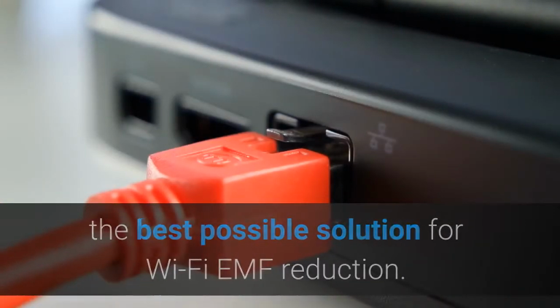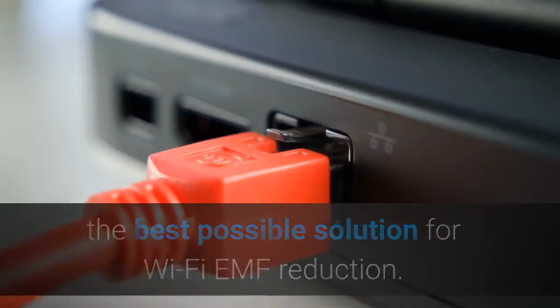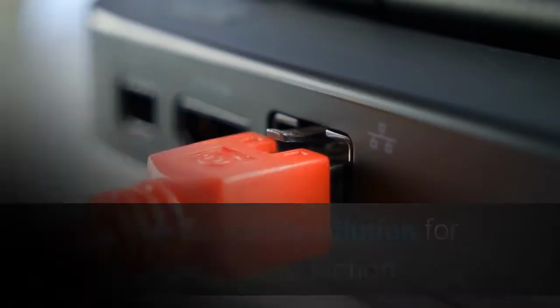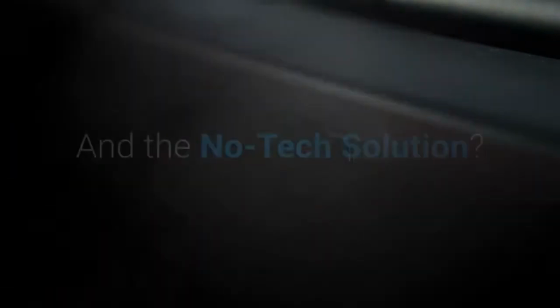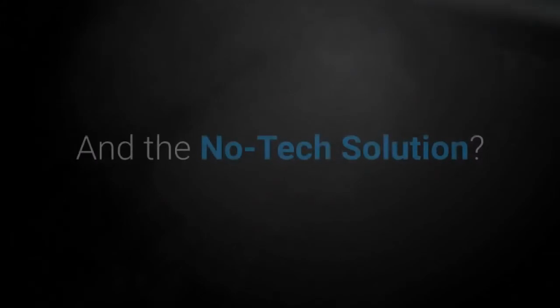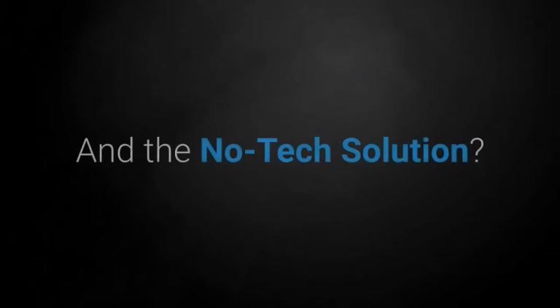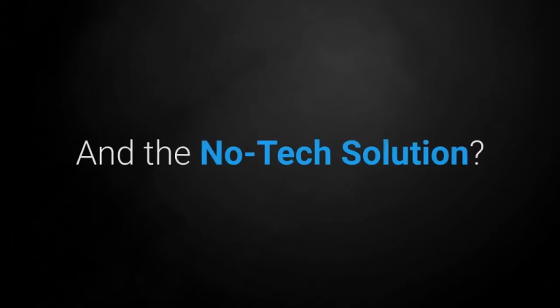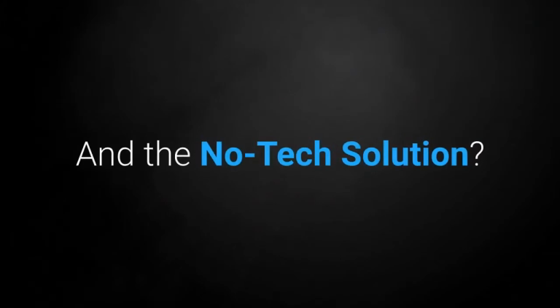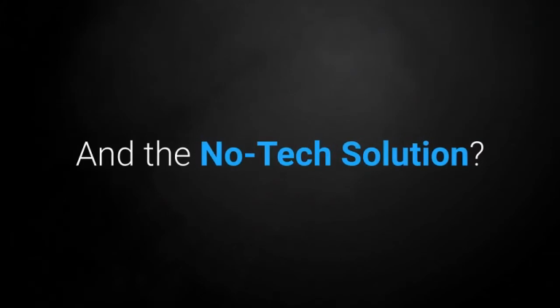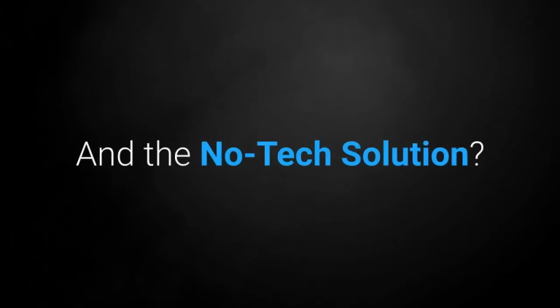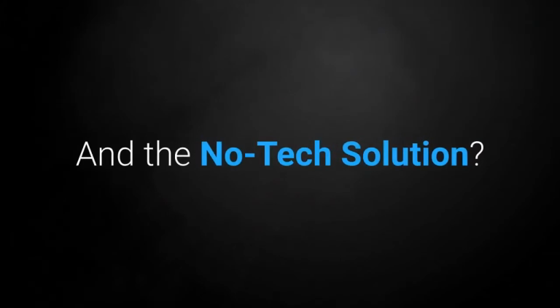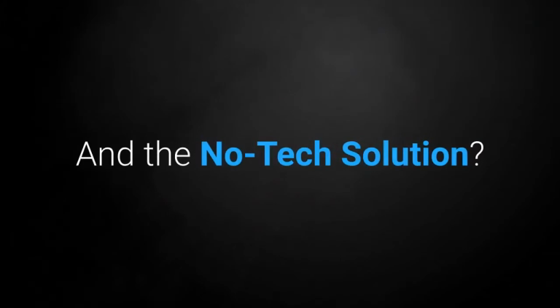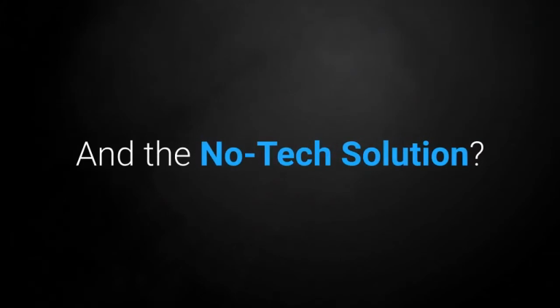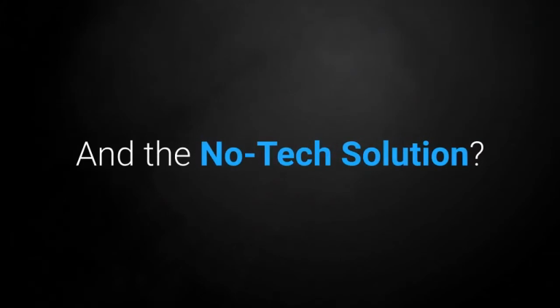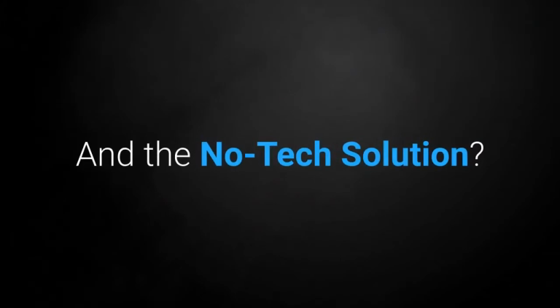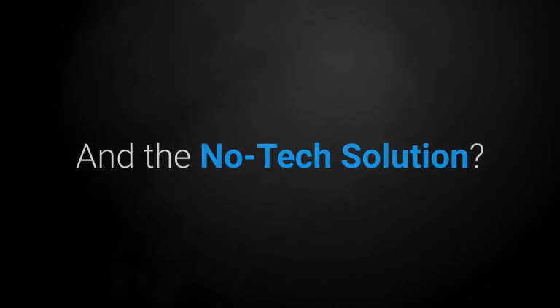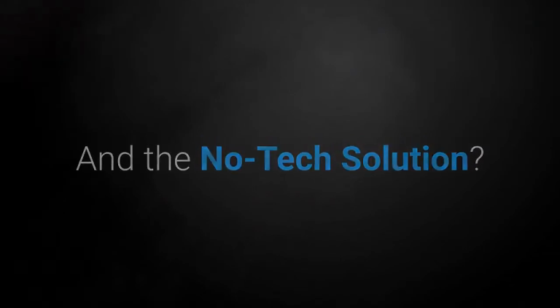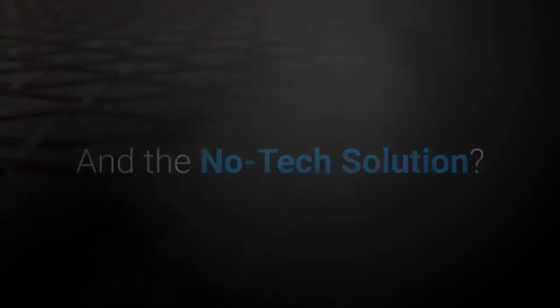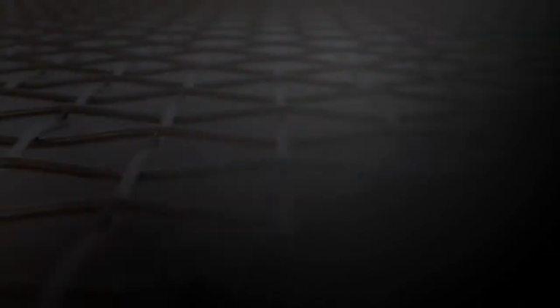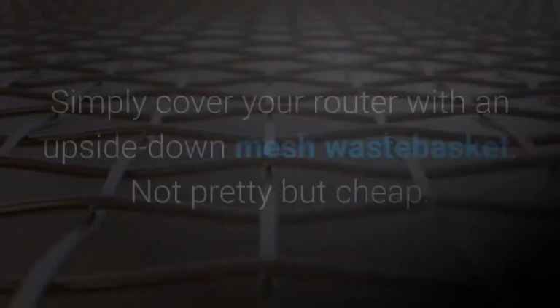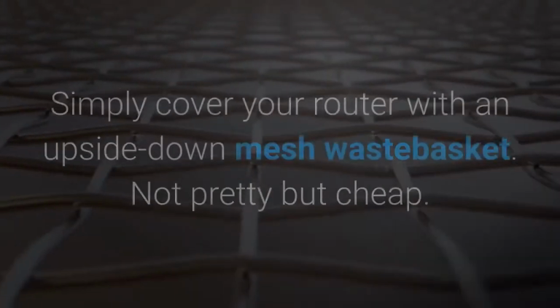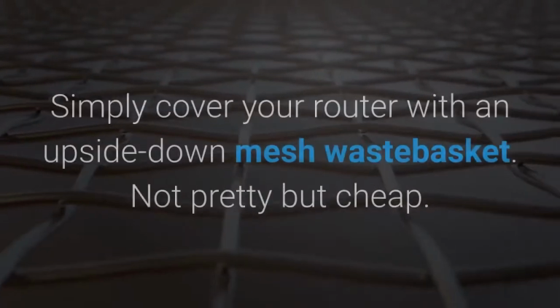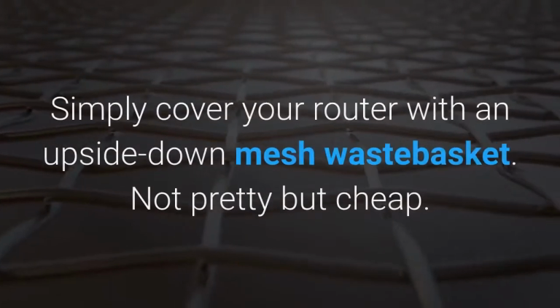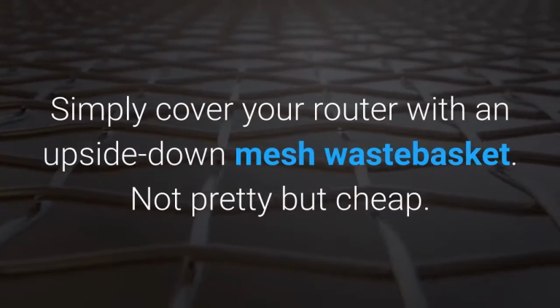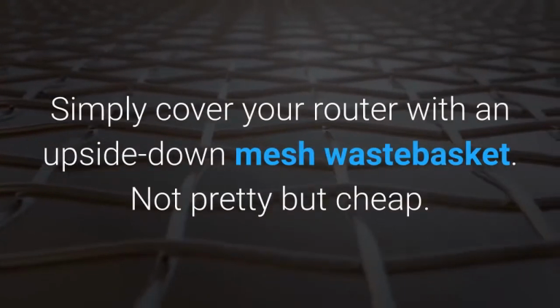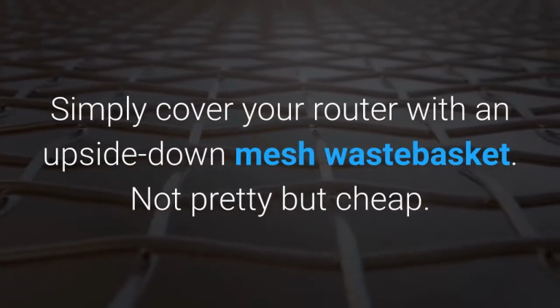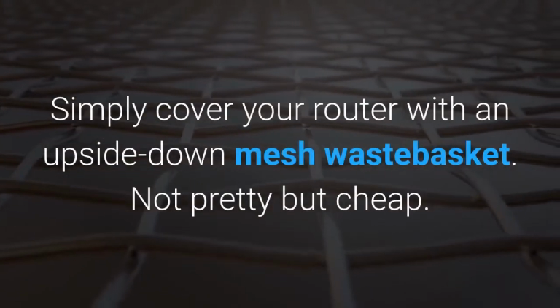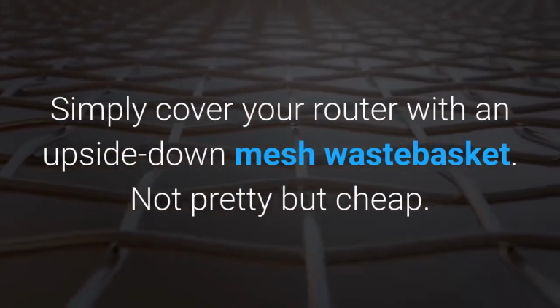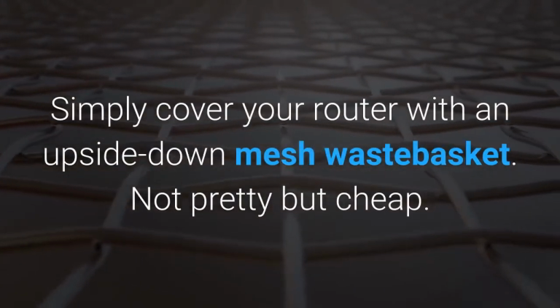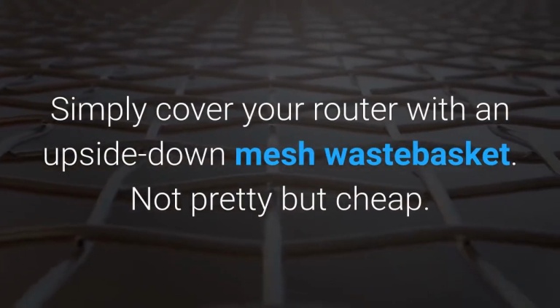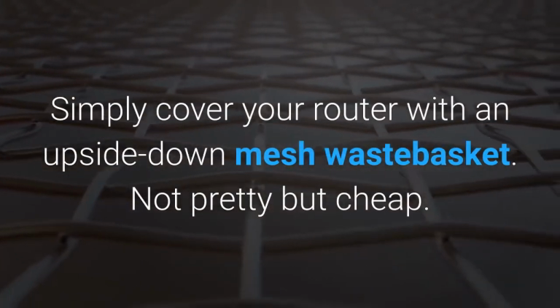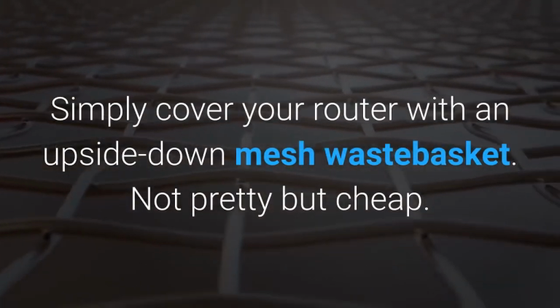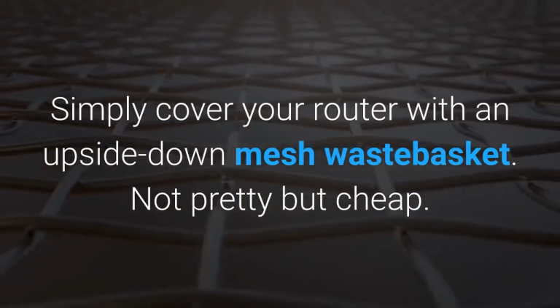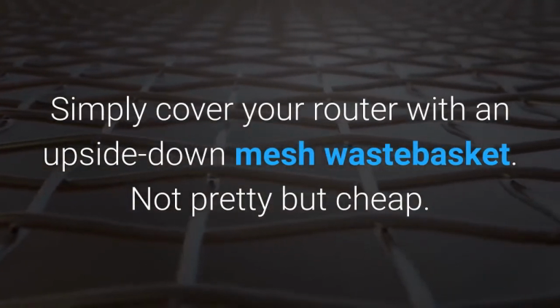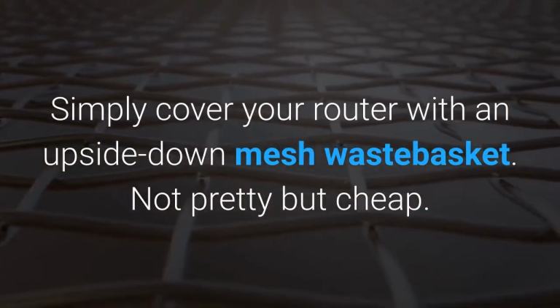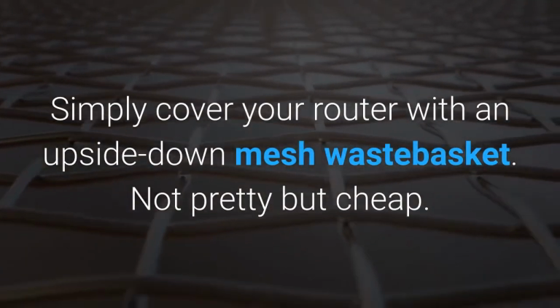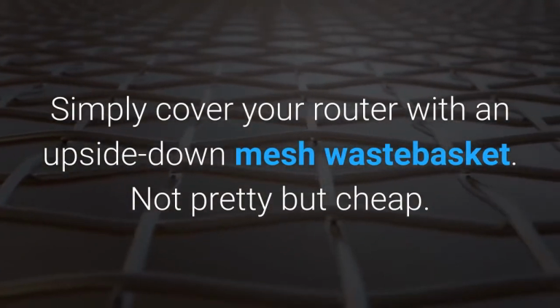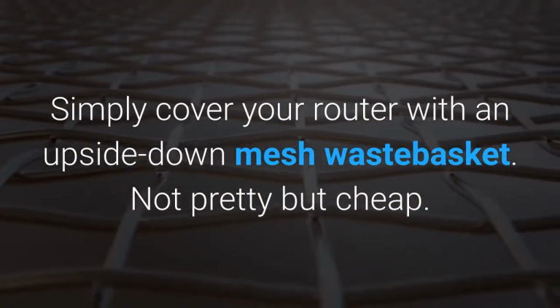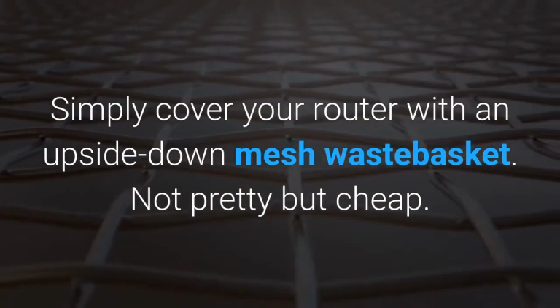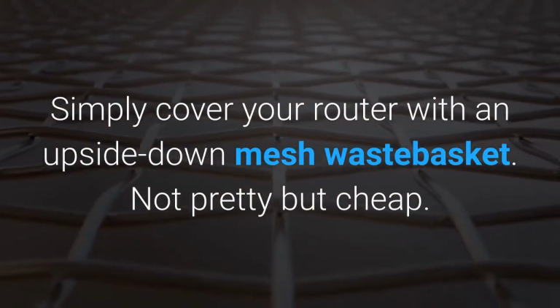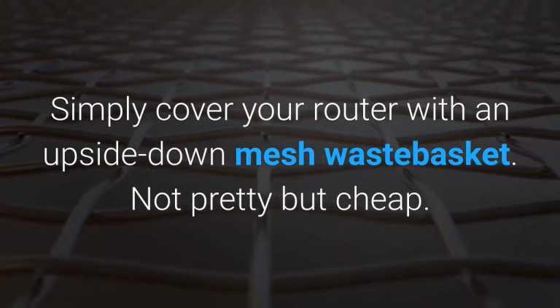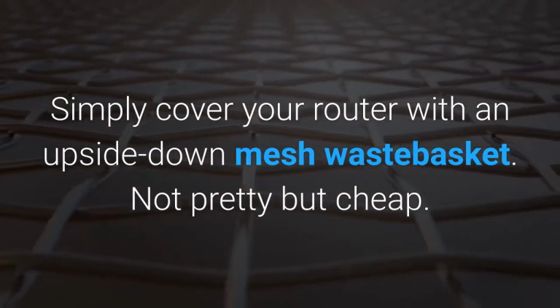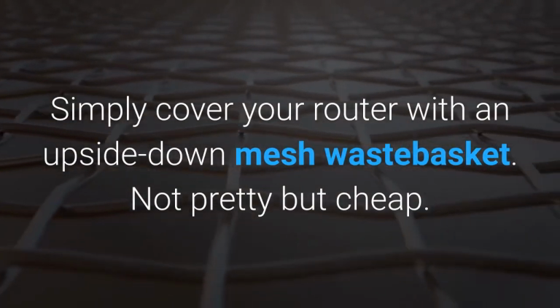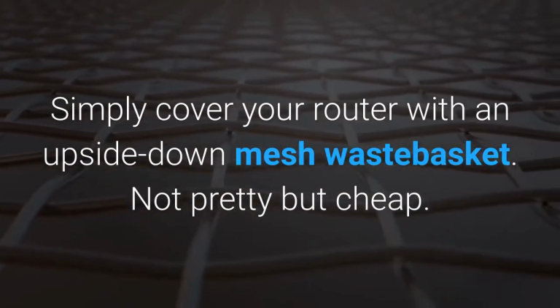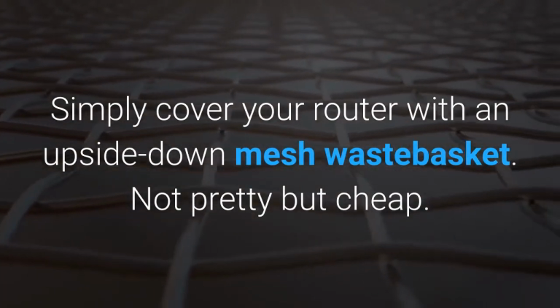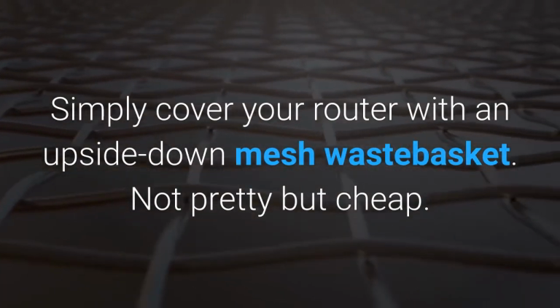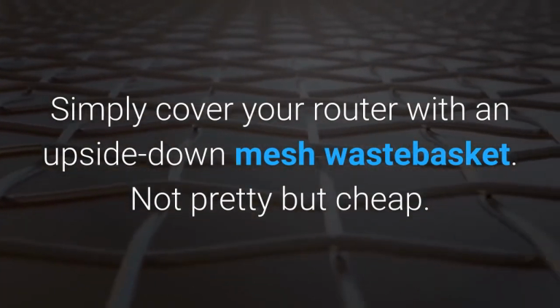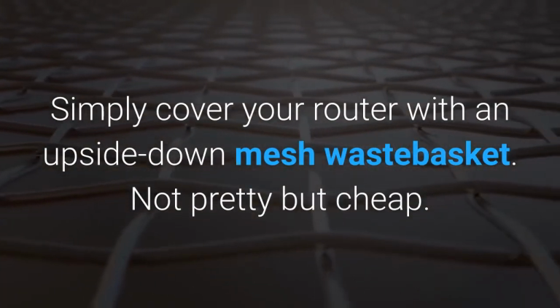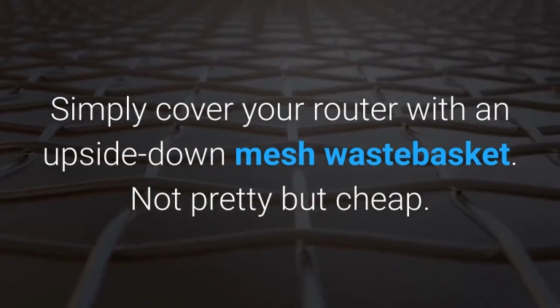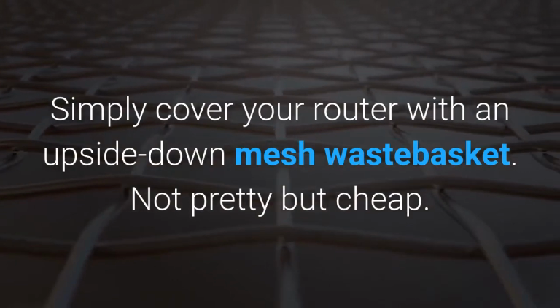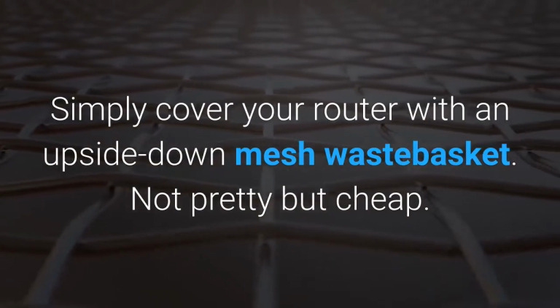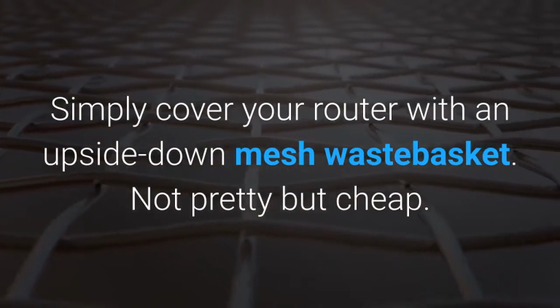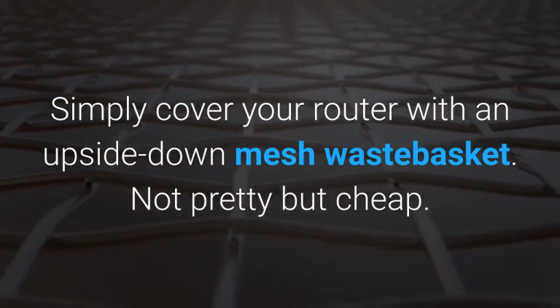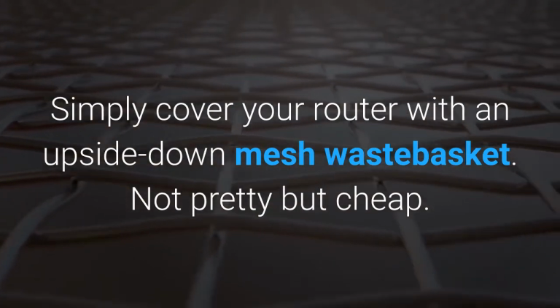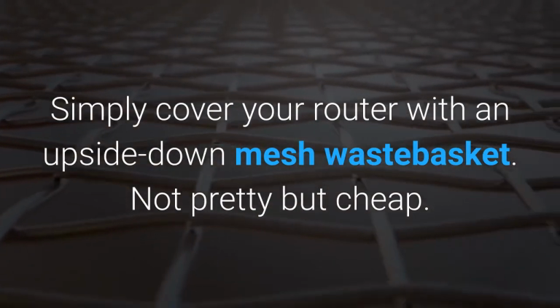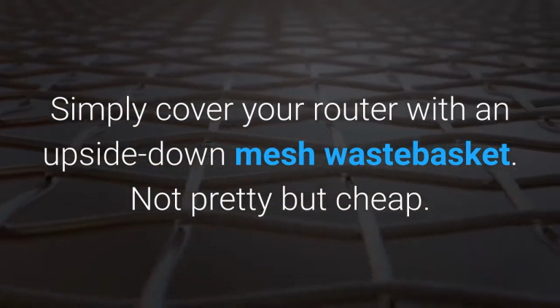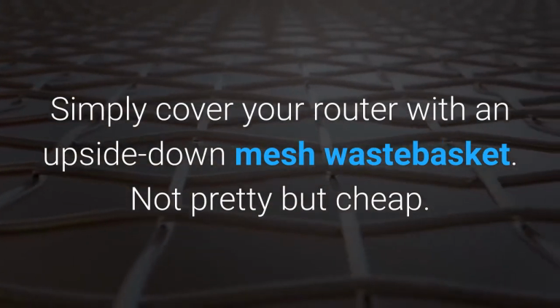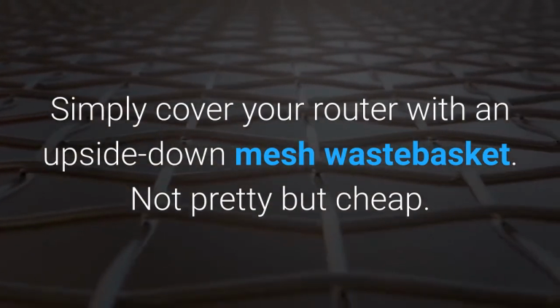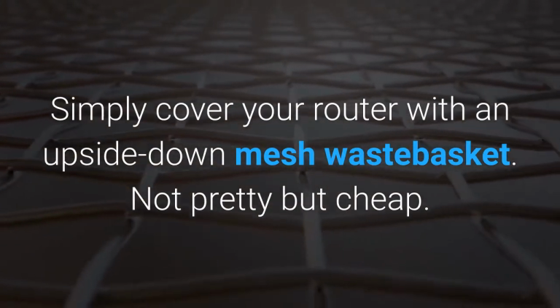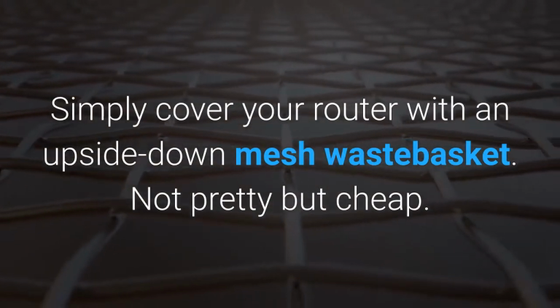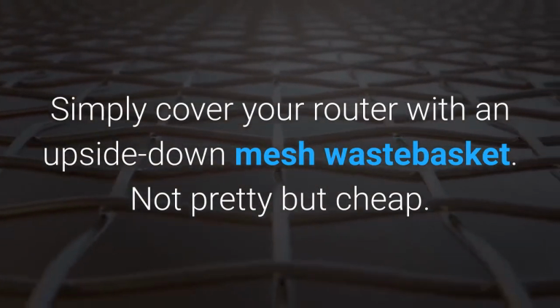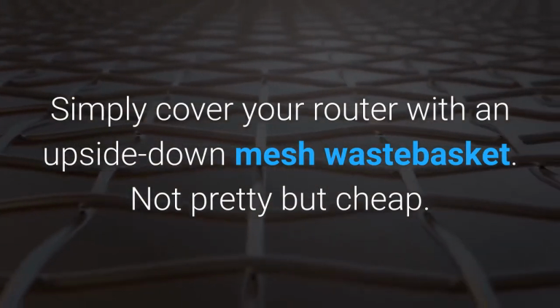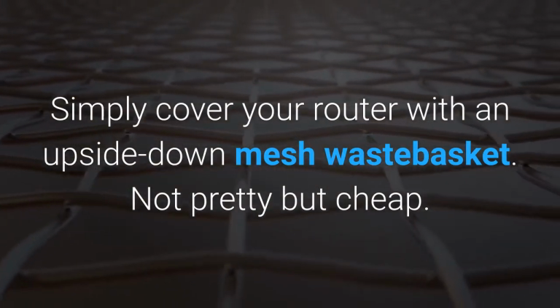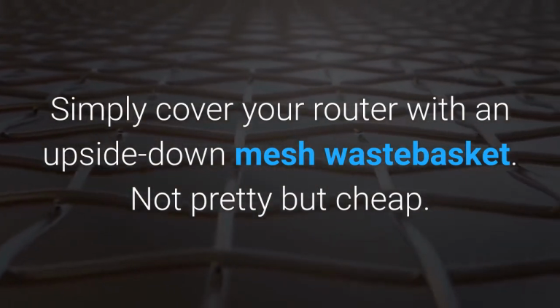And the no-tech solution? Simply cover your router with an upside-down mesh wastebasket. Not pretty, but cheap.